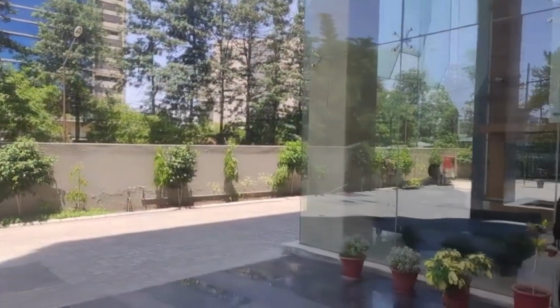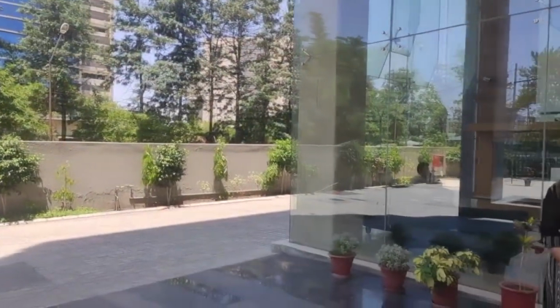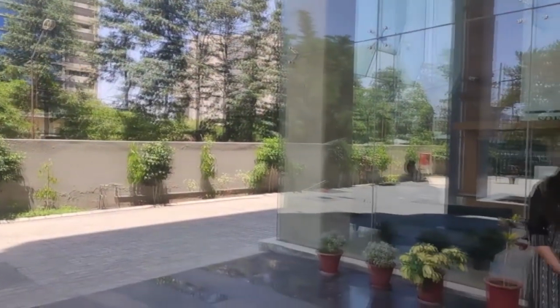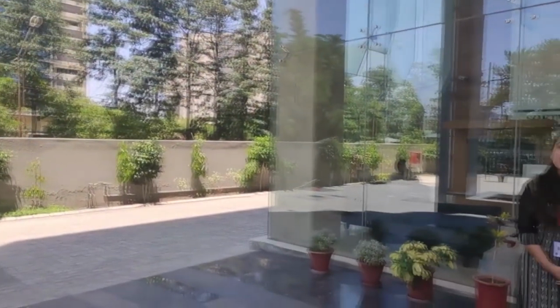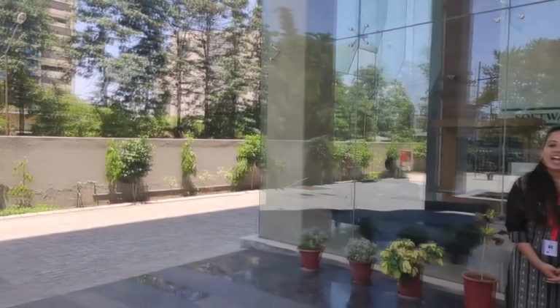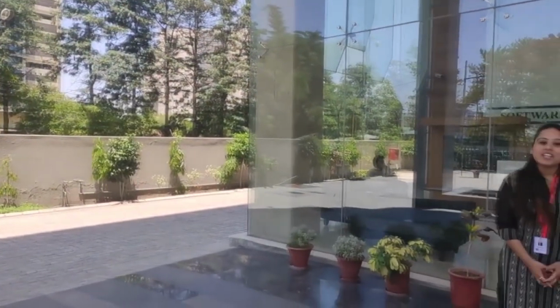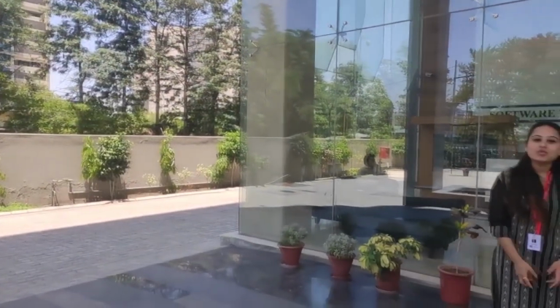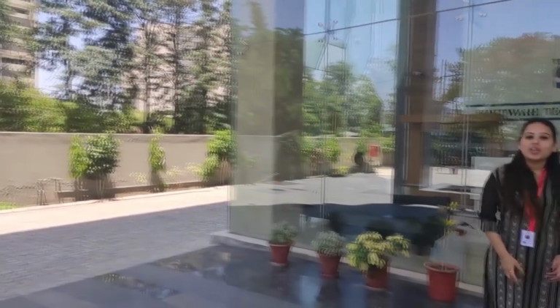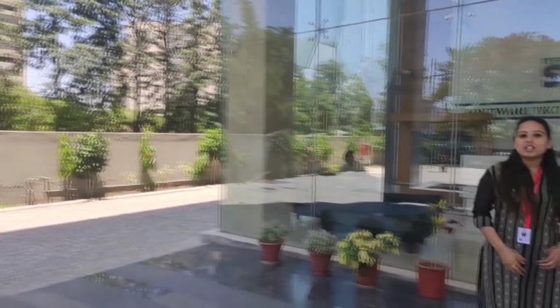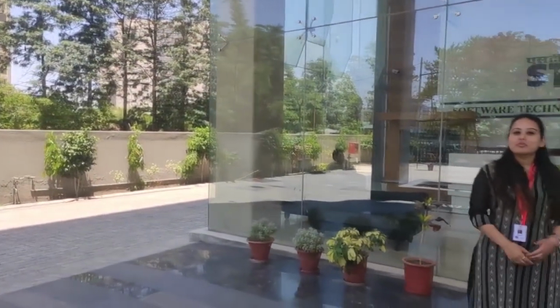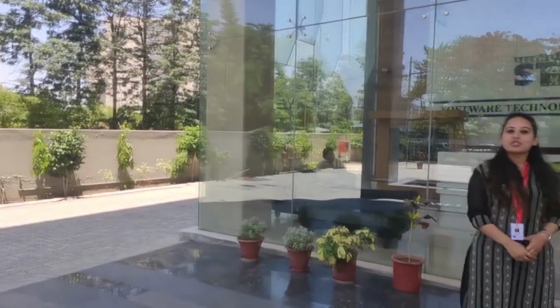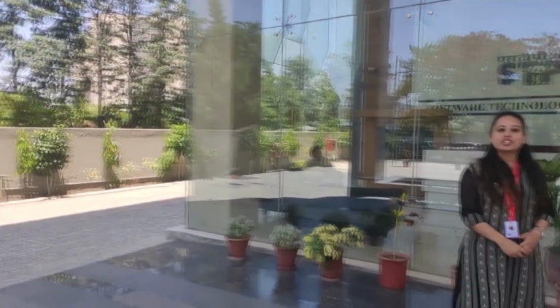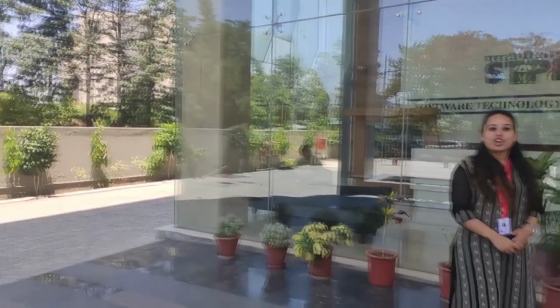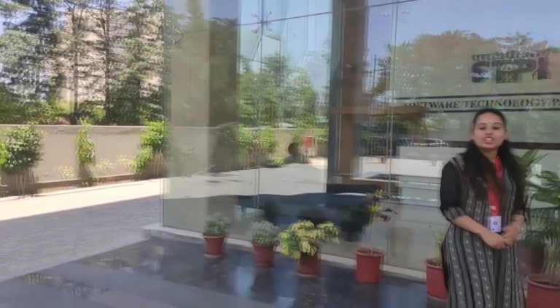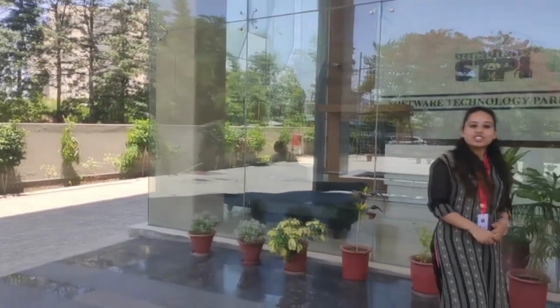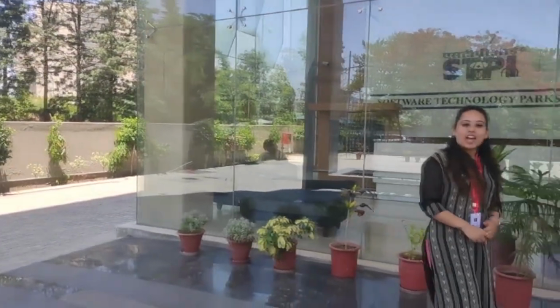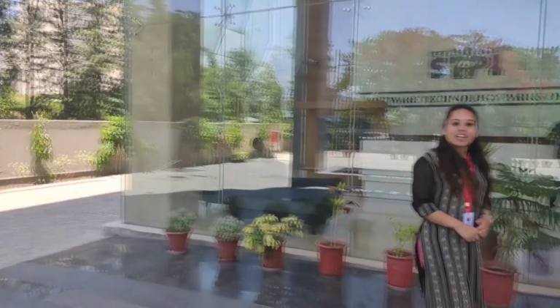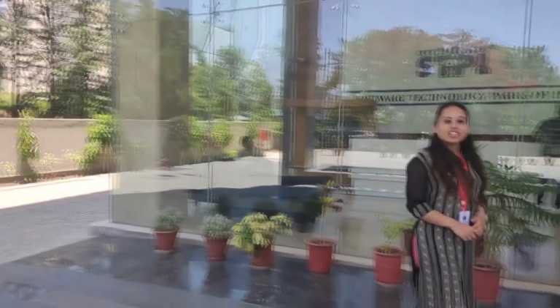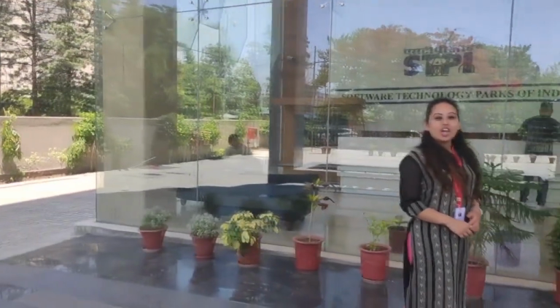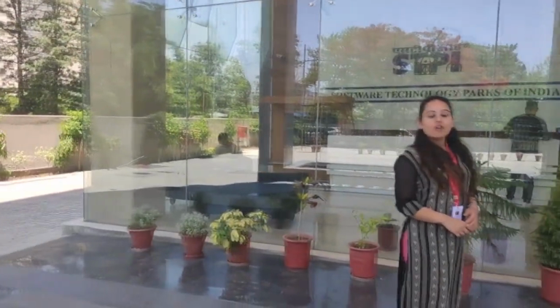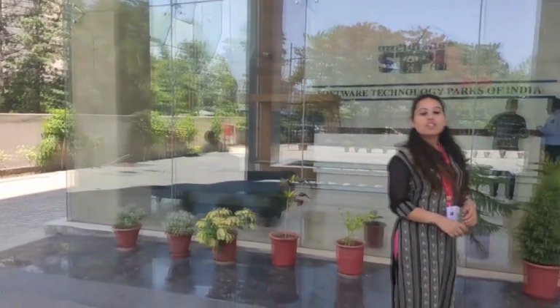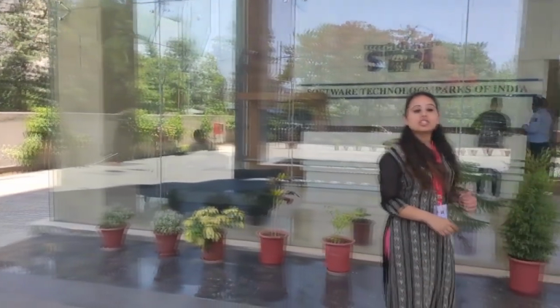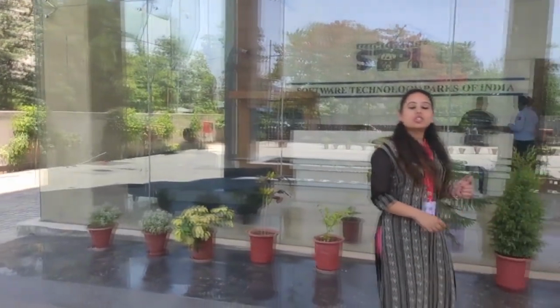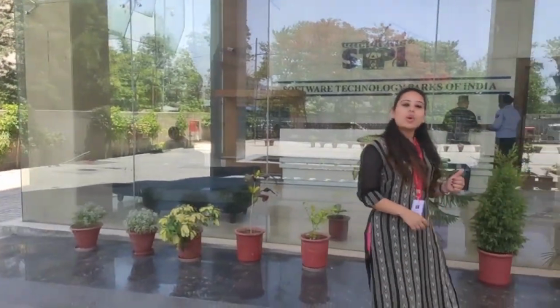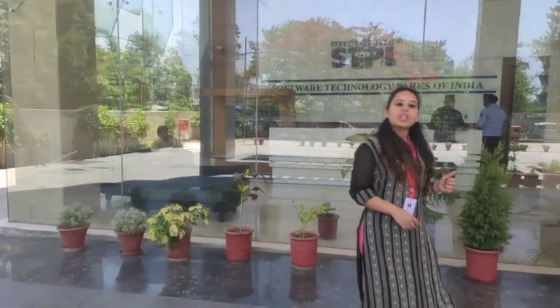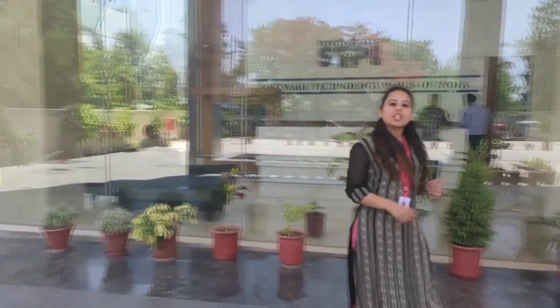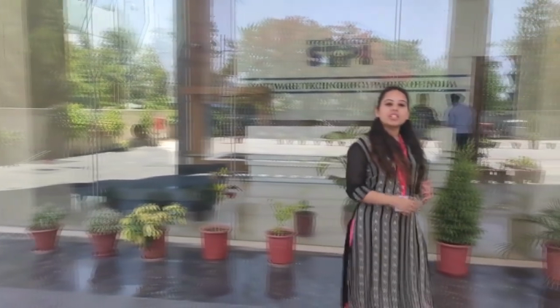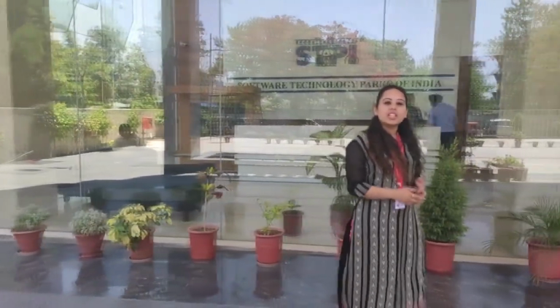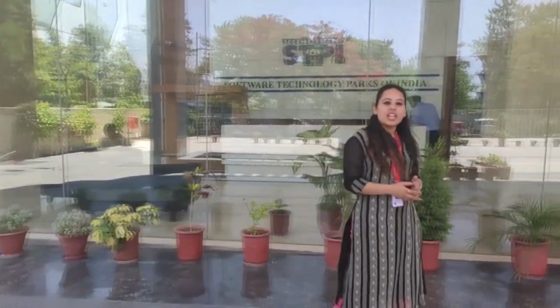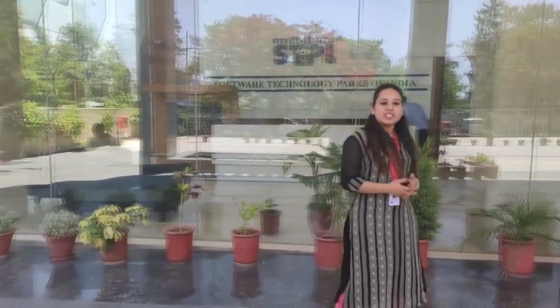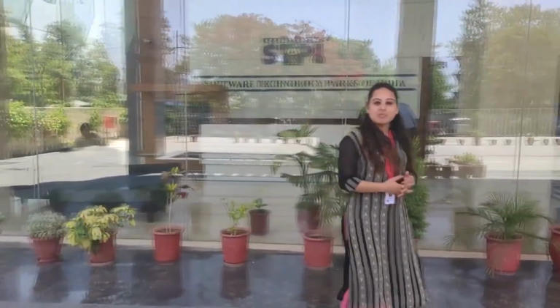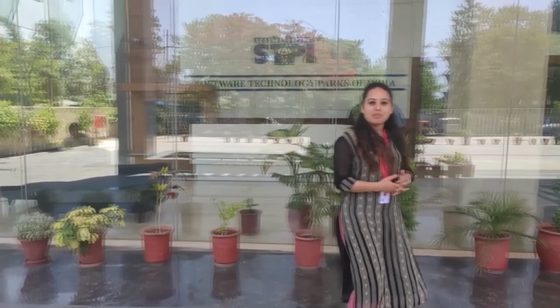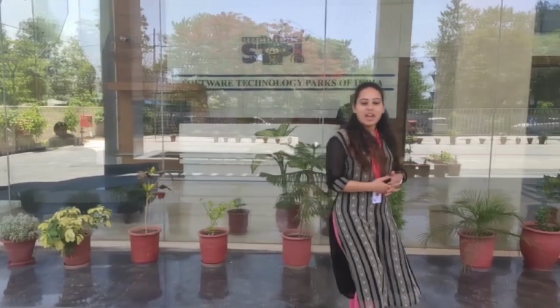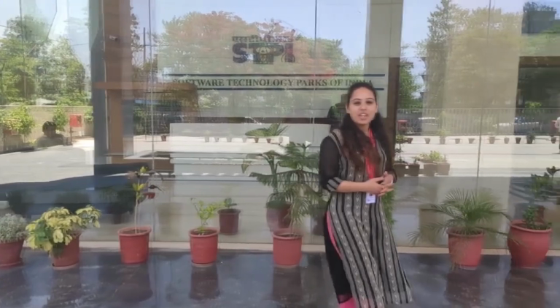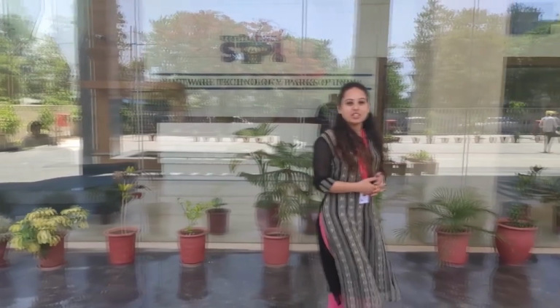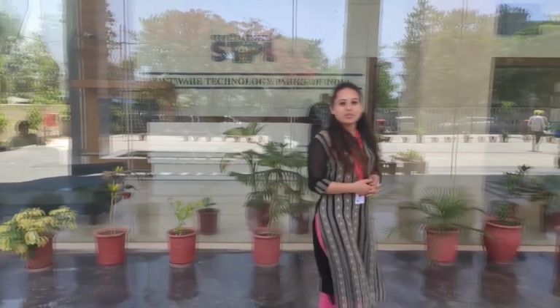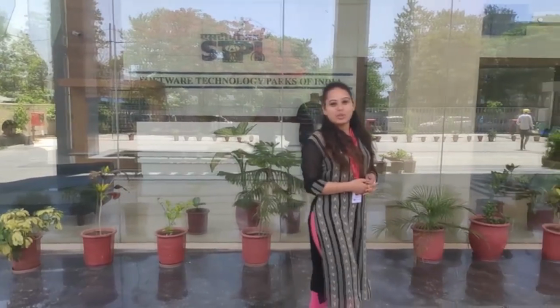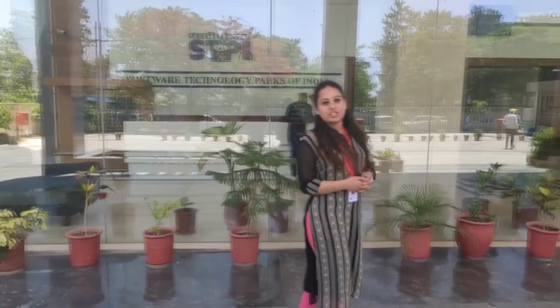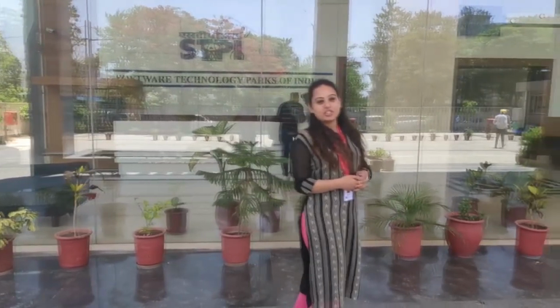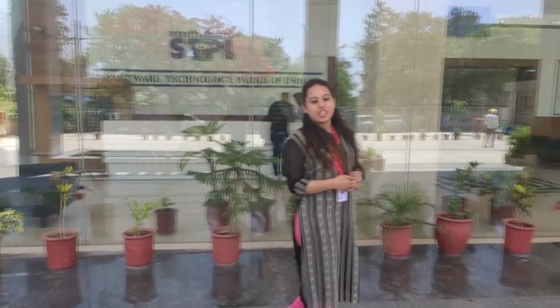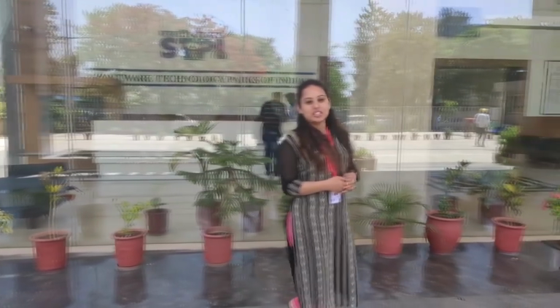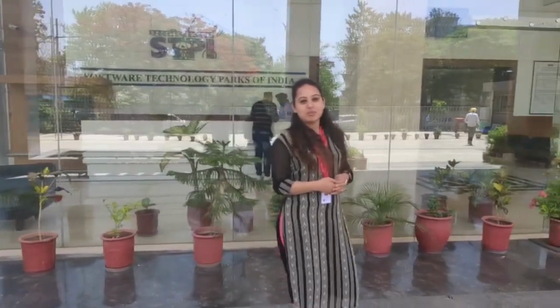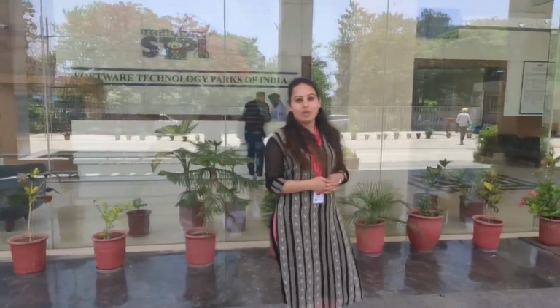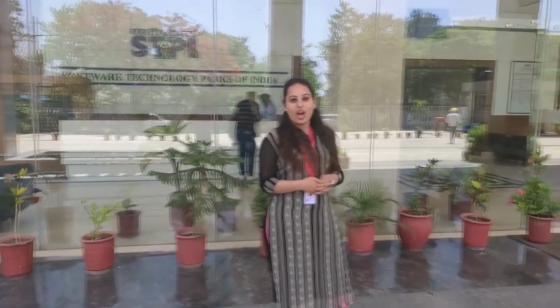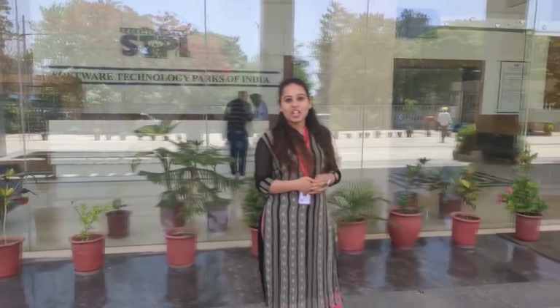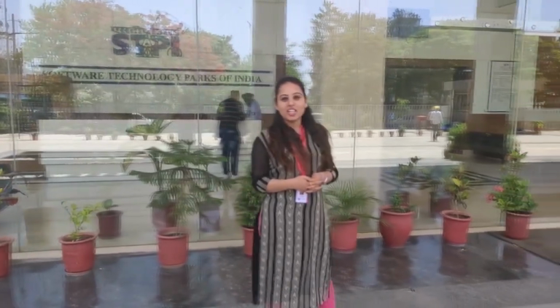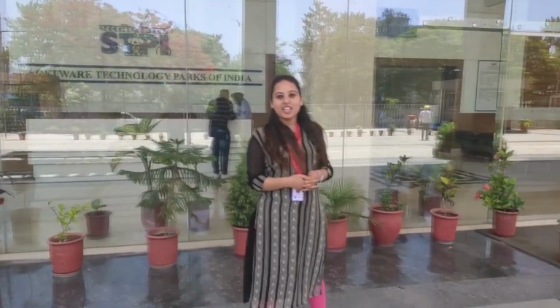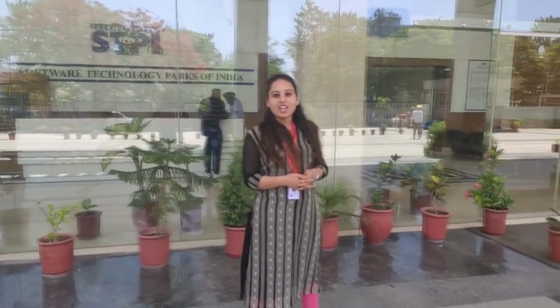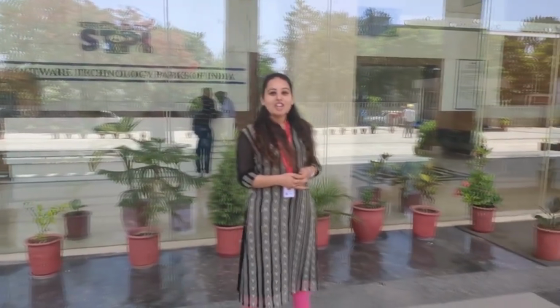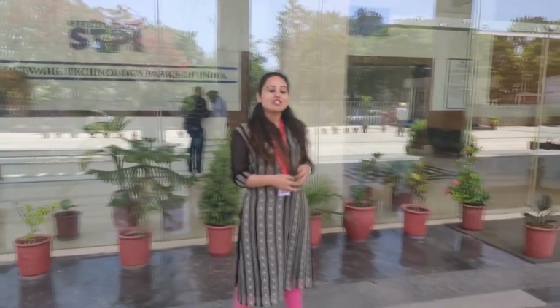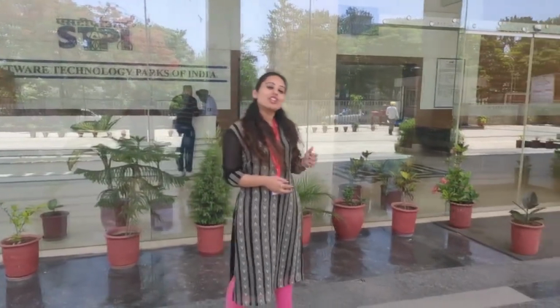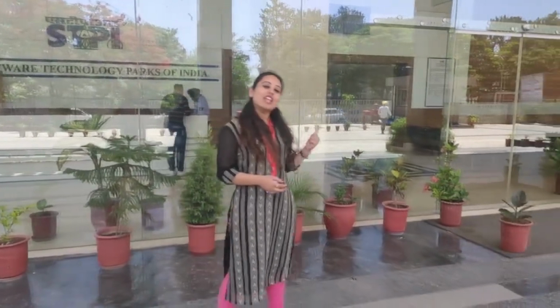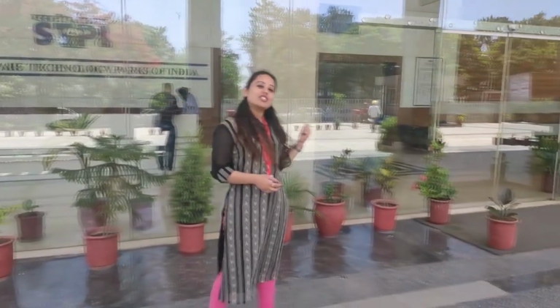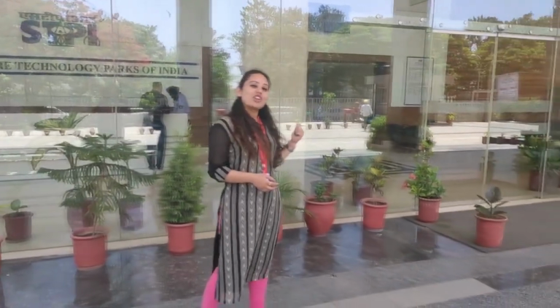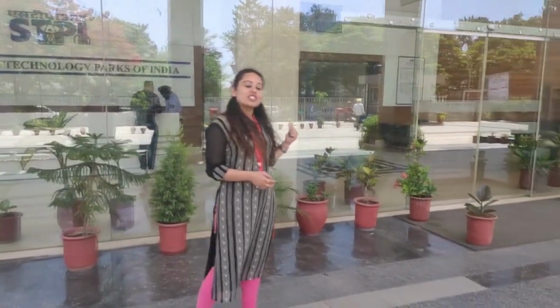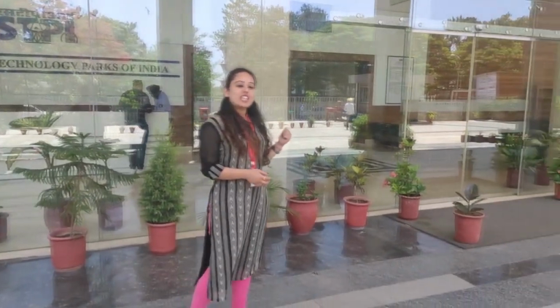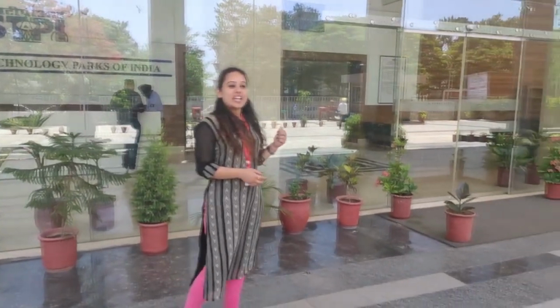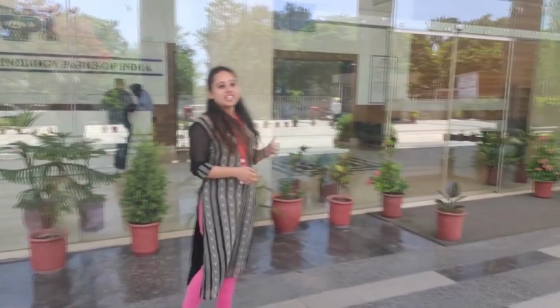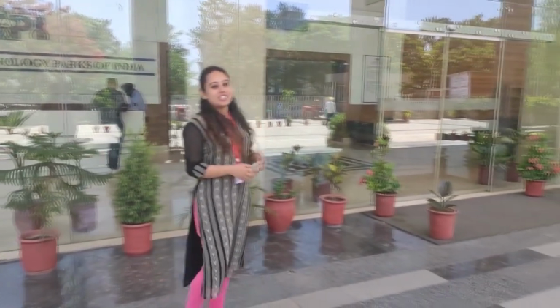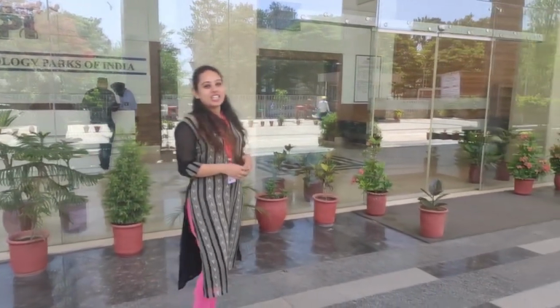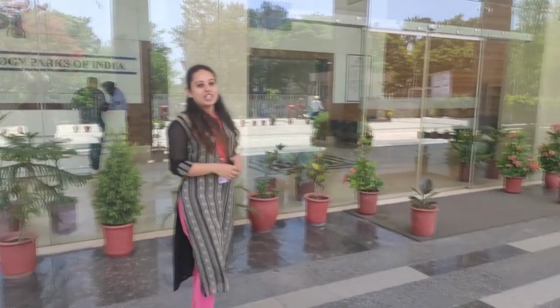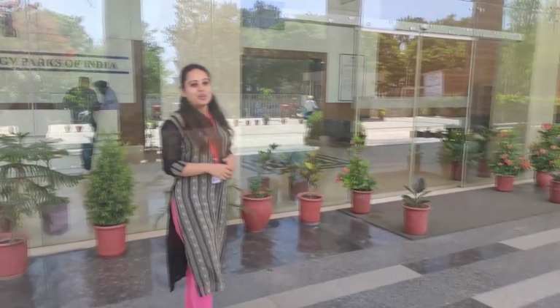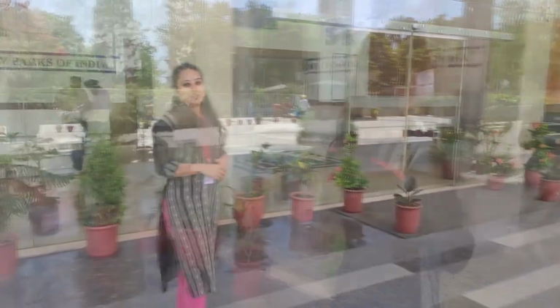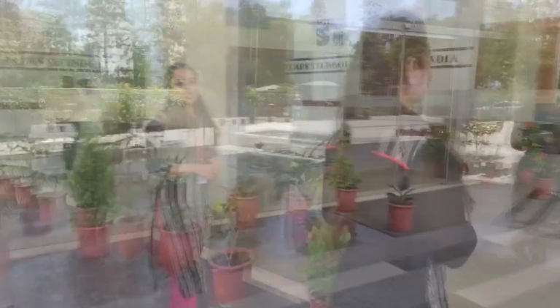Hi guys, welcome to Zenon SAC. They are situated in the SDPI Incubation Center, Mohali. So let's go inside and take a look.